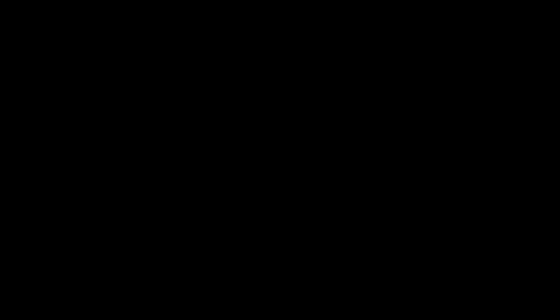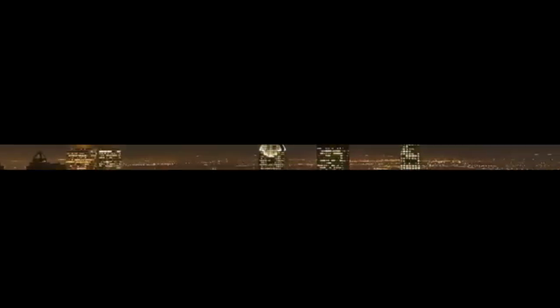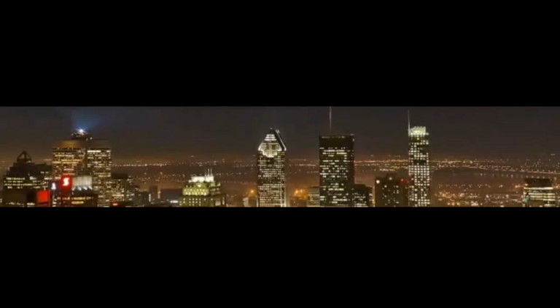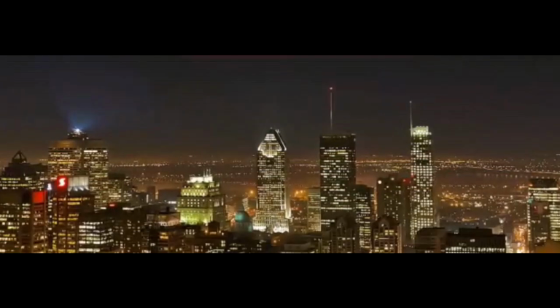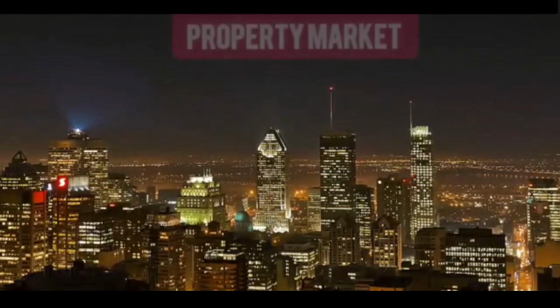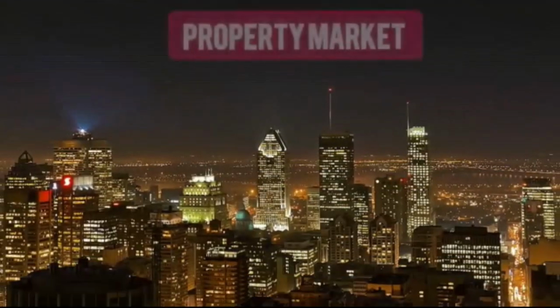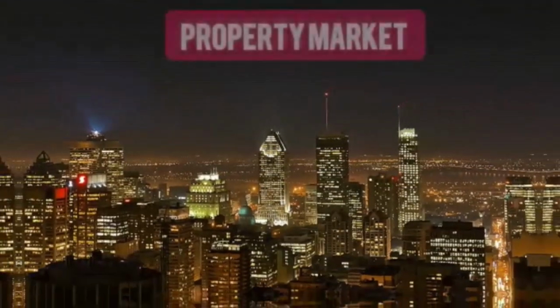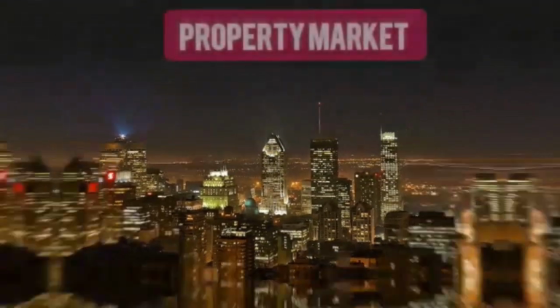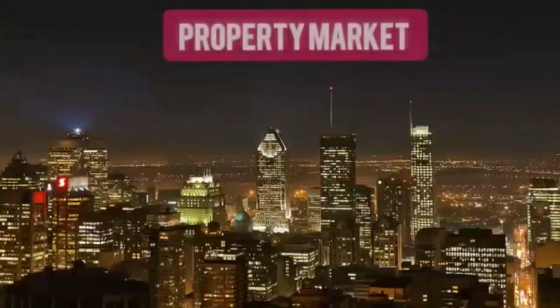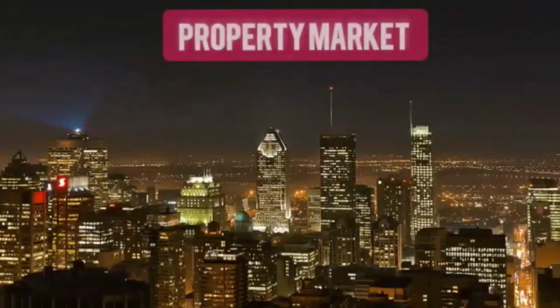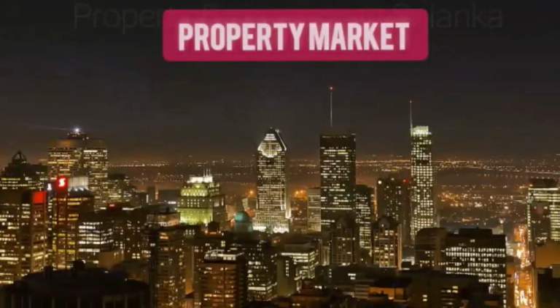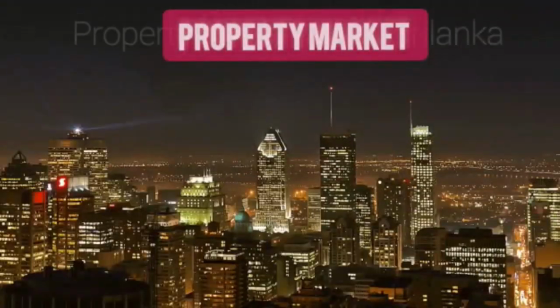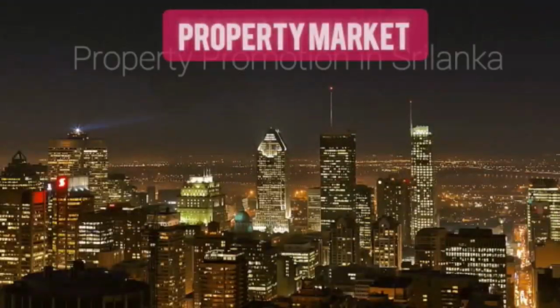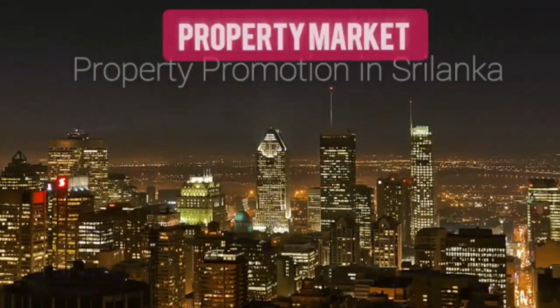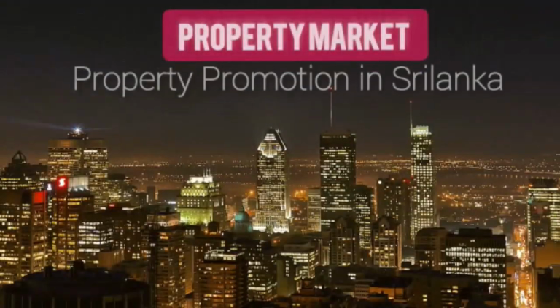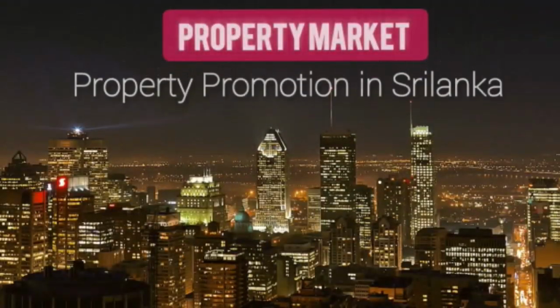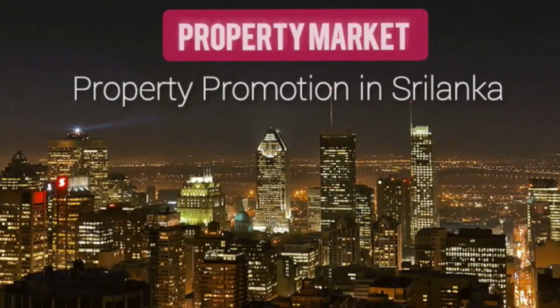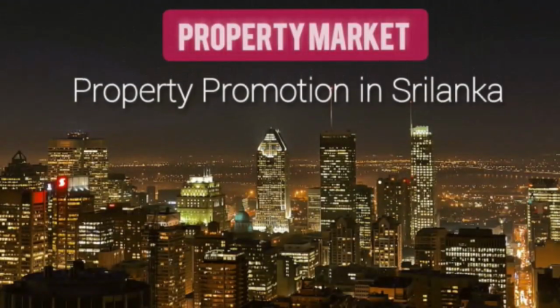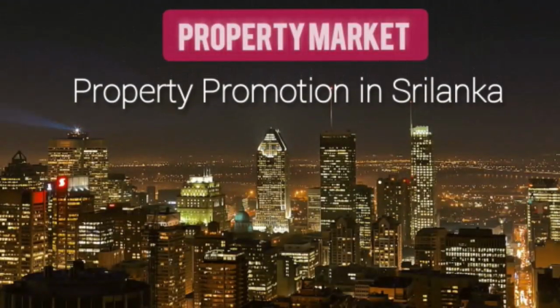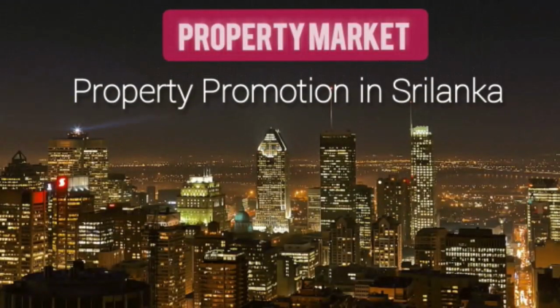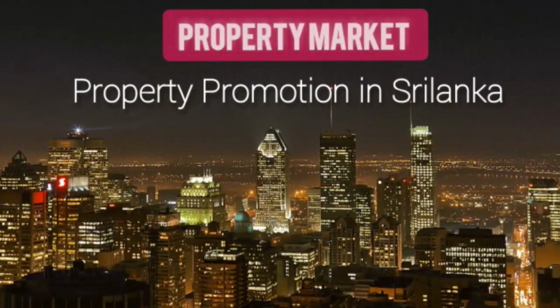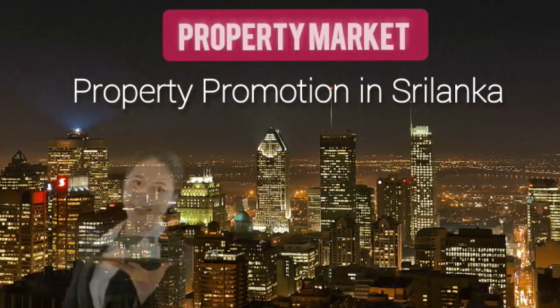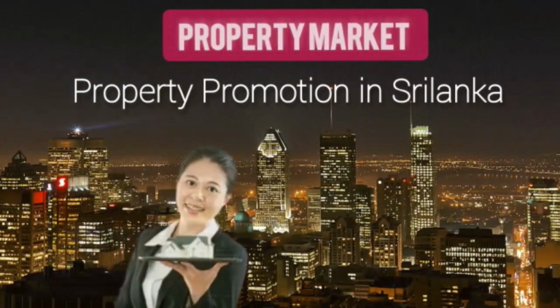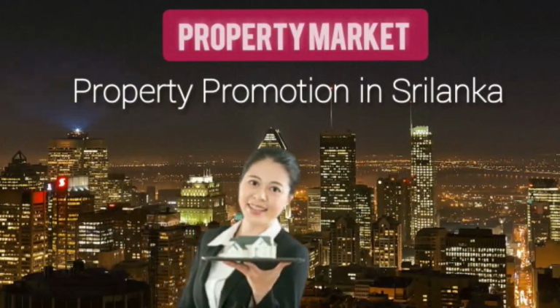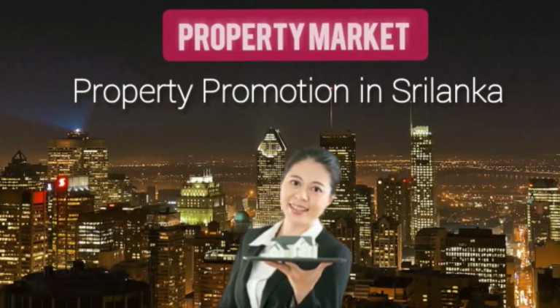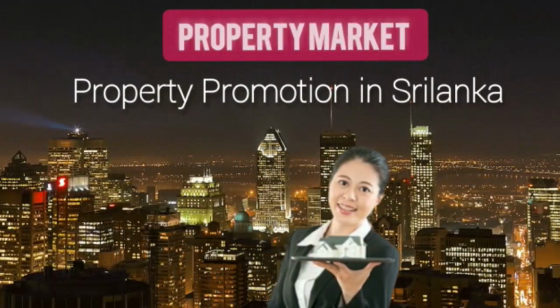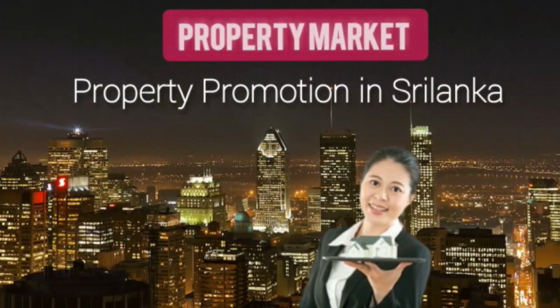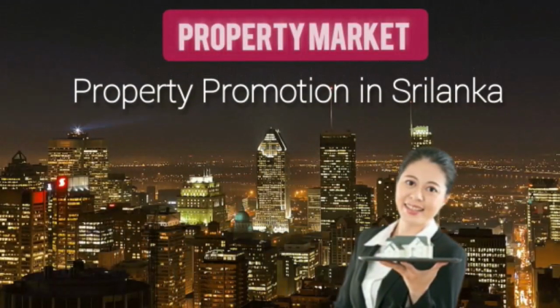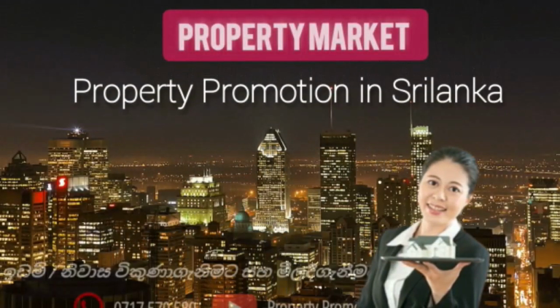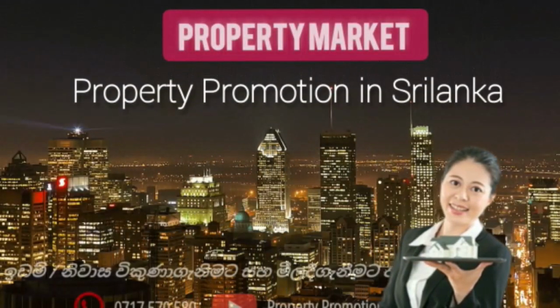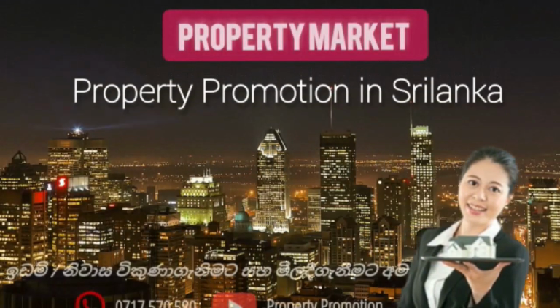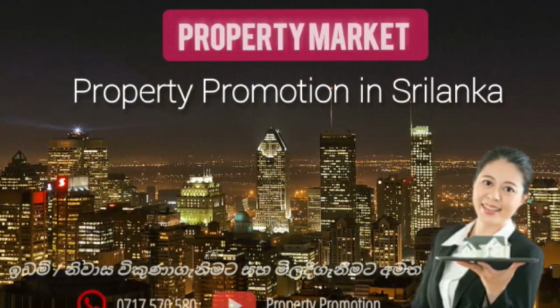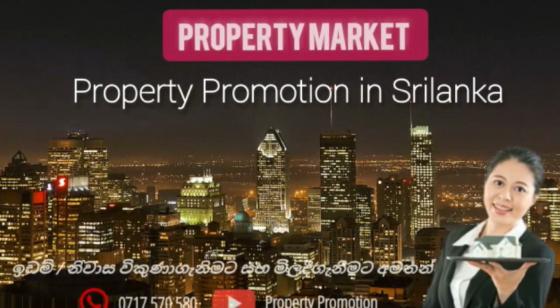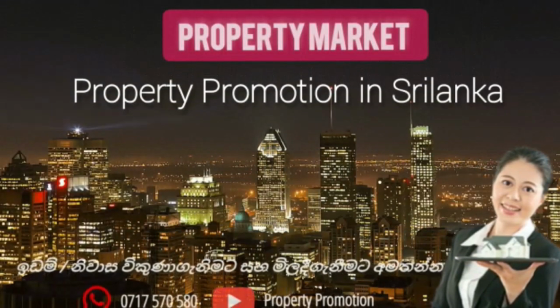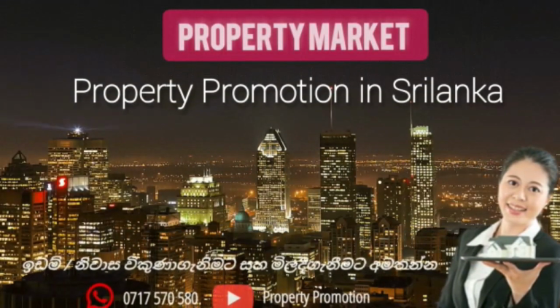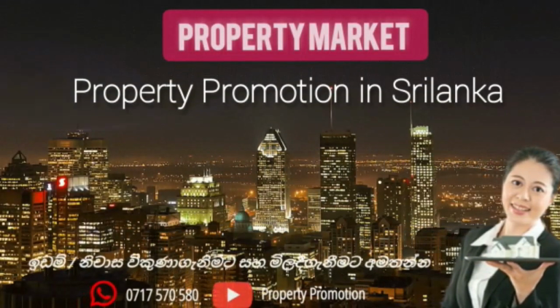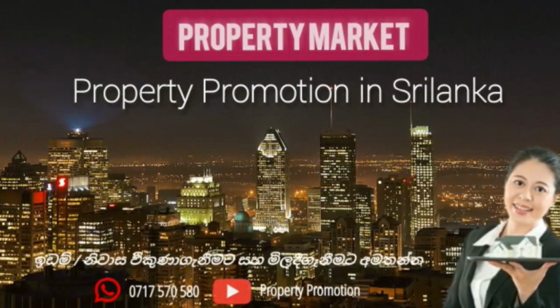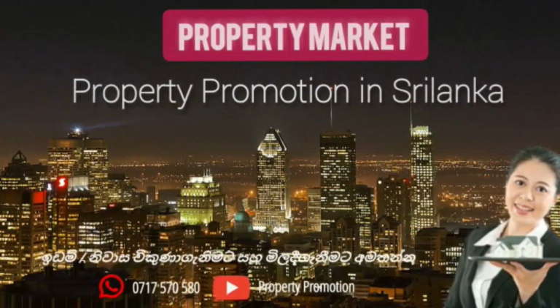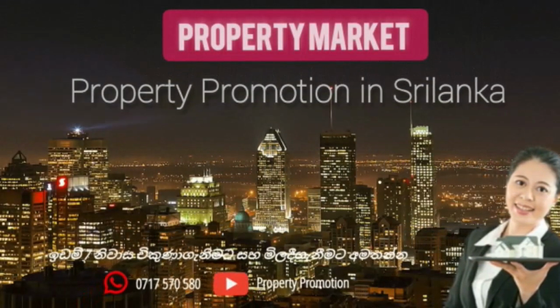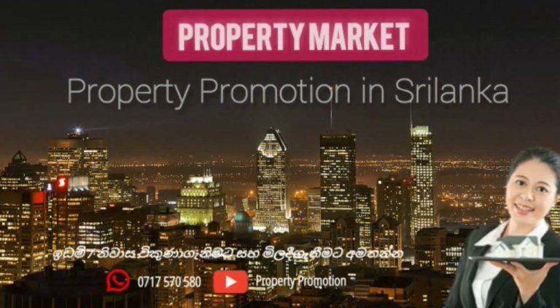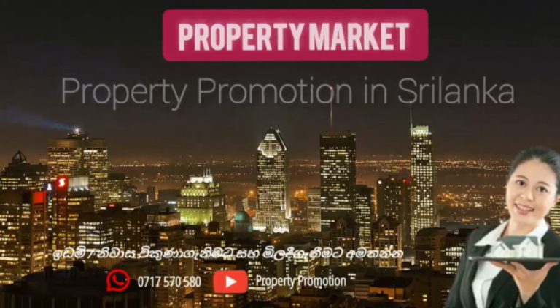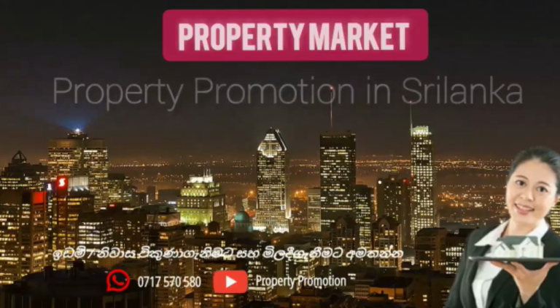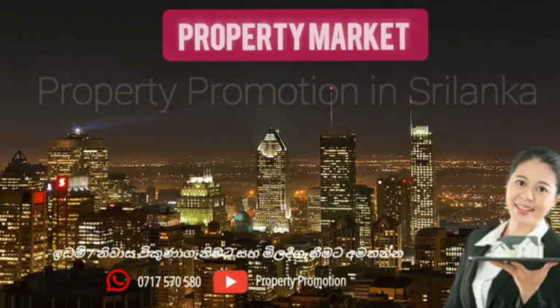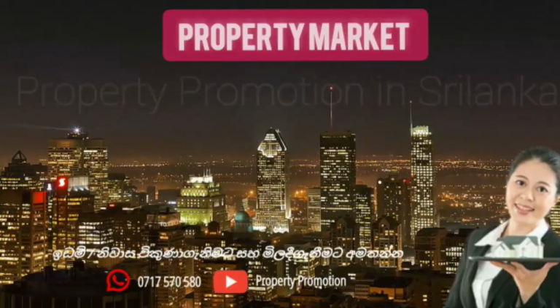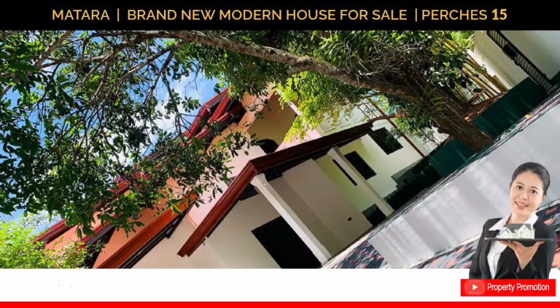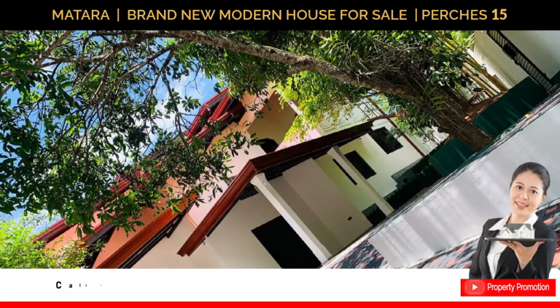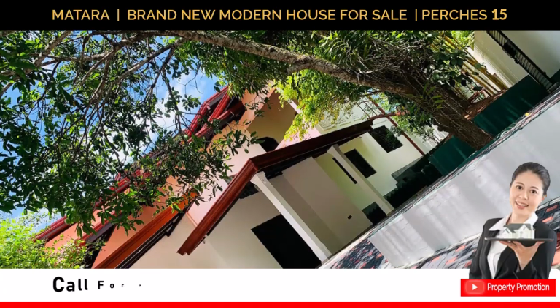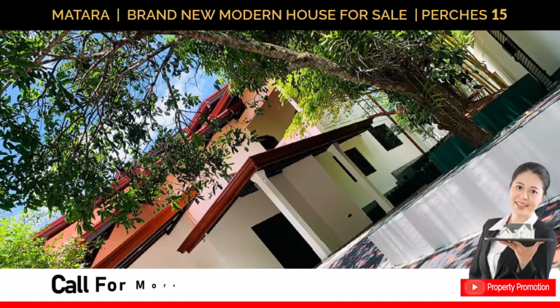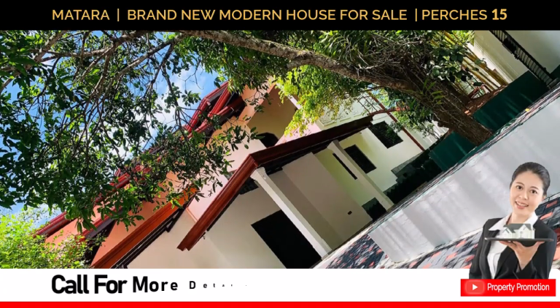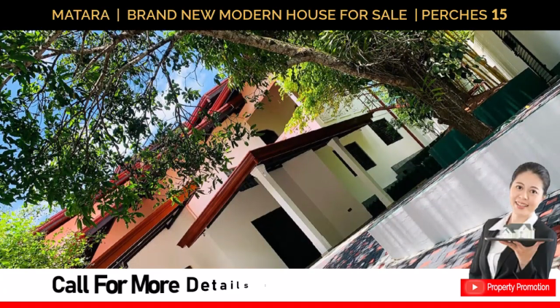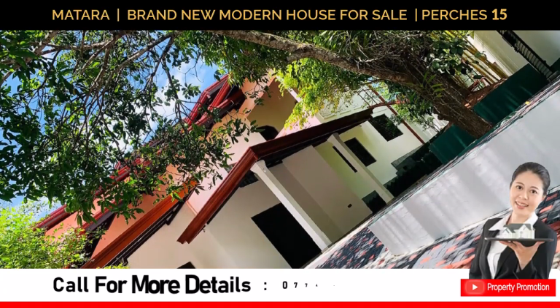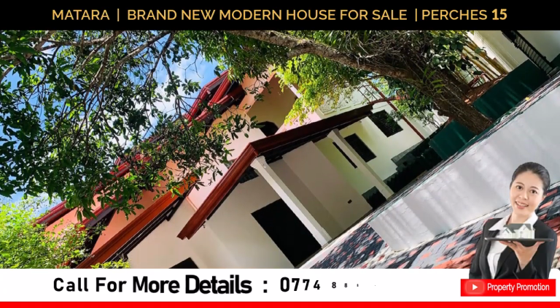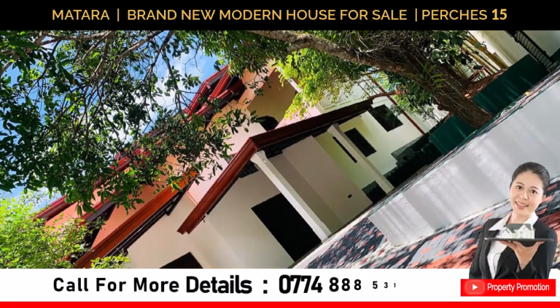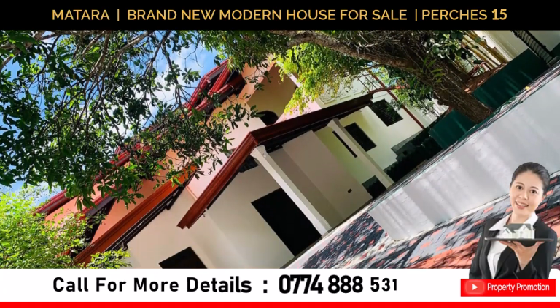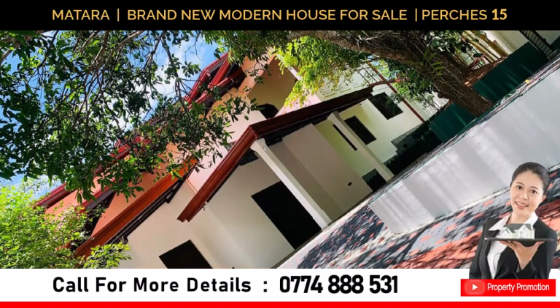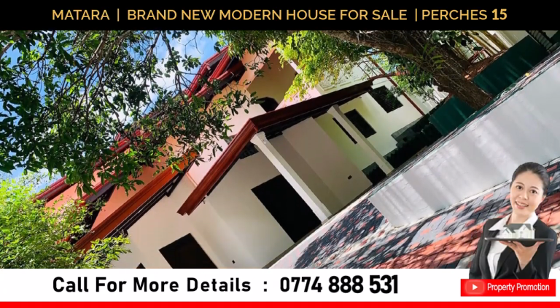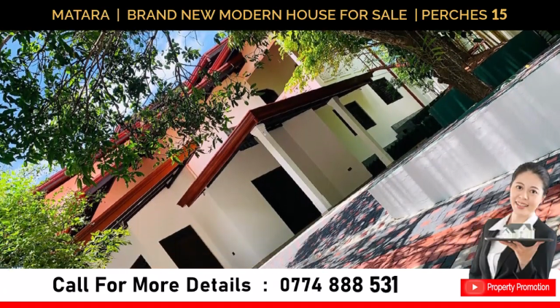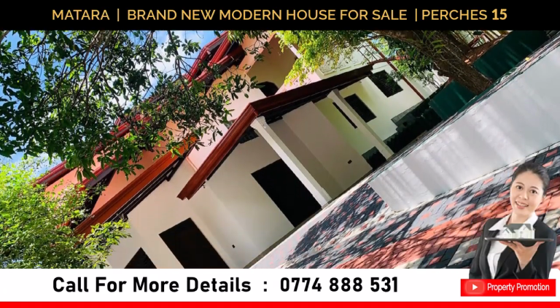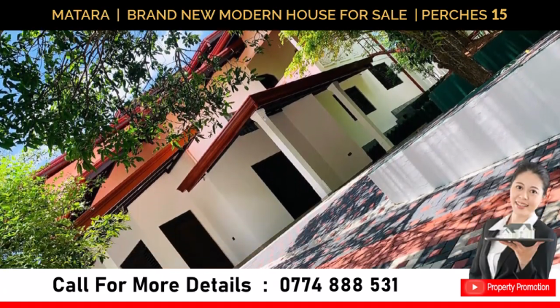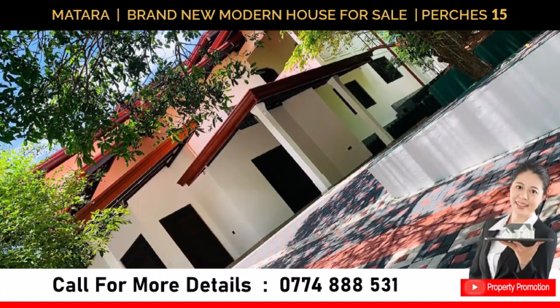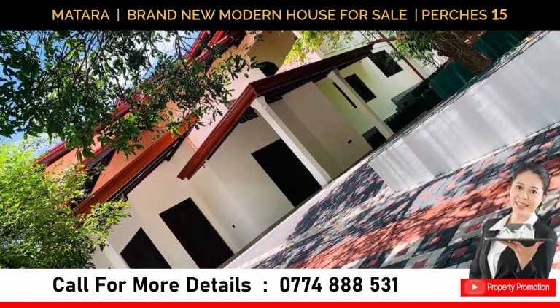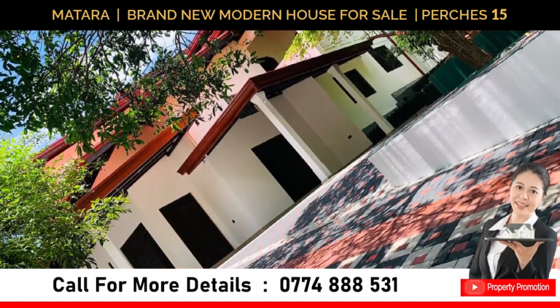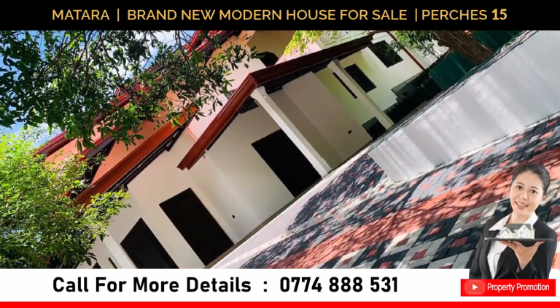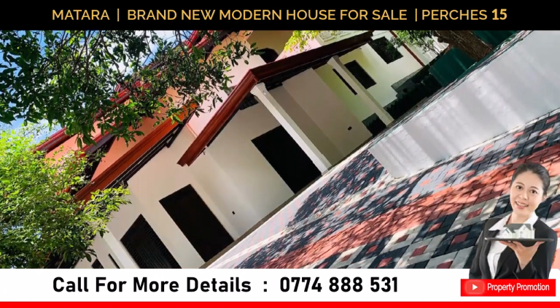Welcome to Property Promotion. Today we bring information about a brand new modern house for sale in Matara.